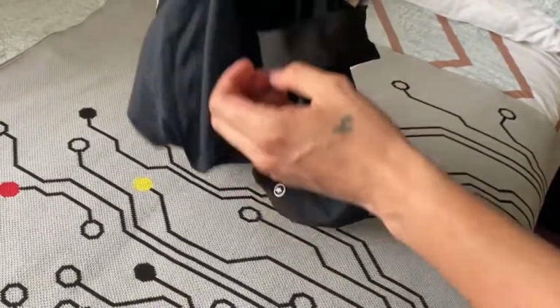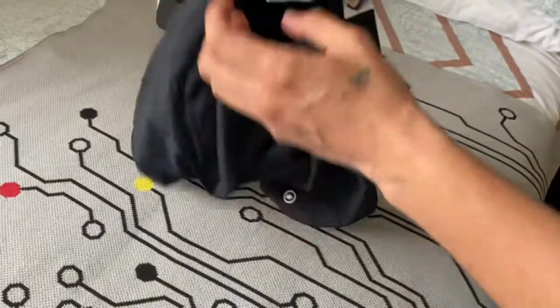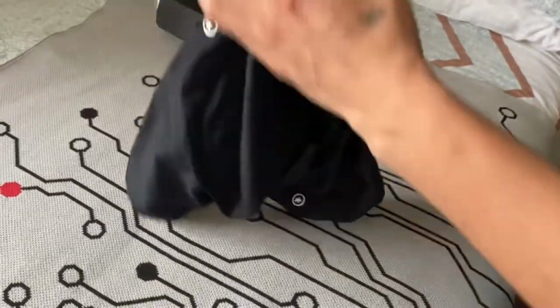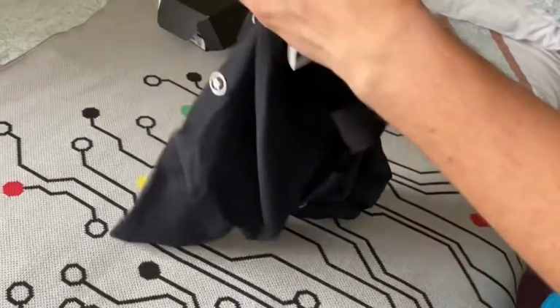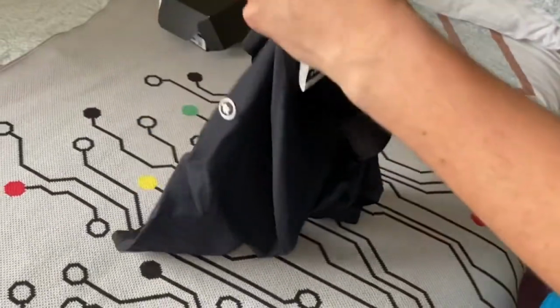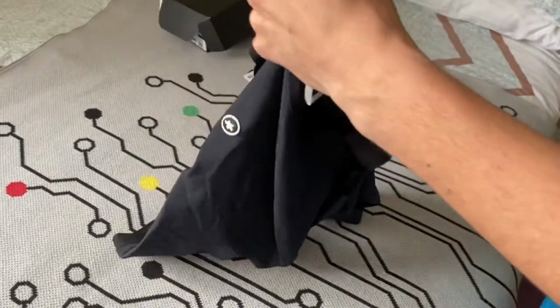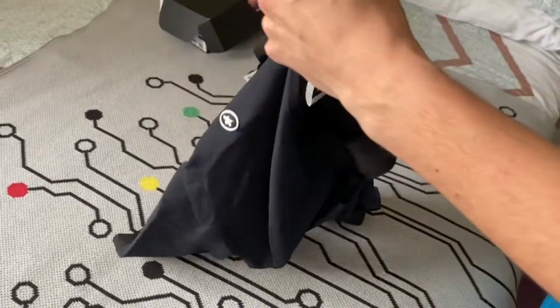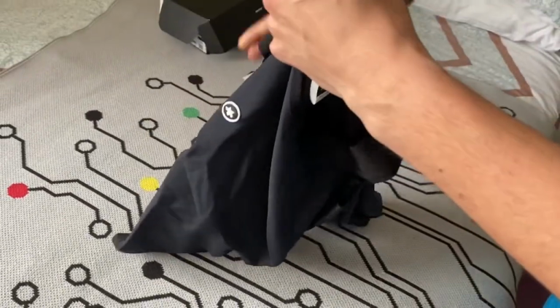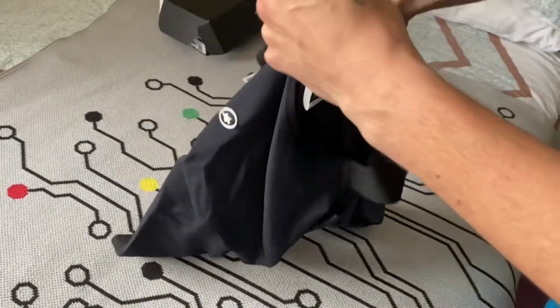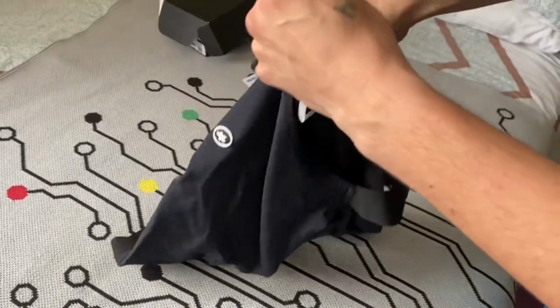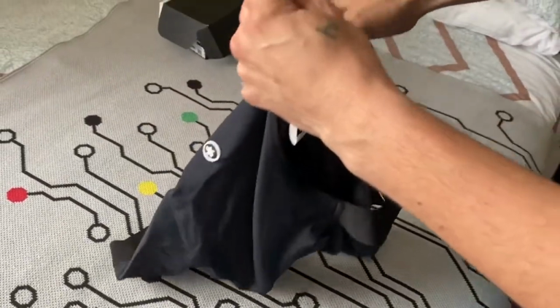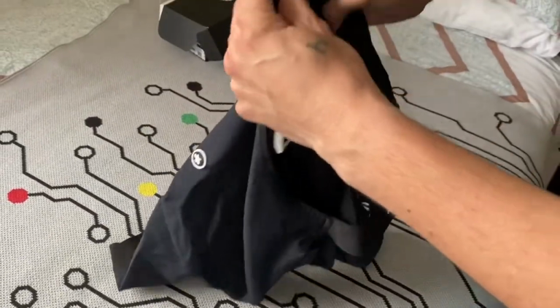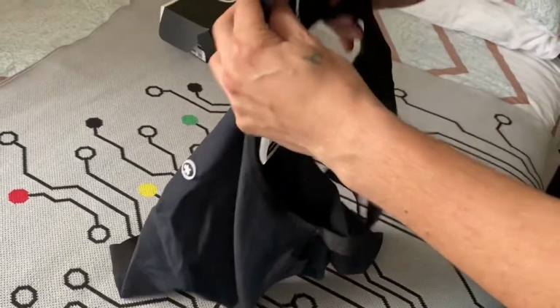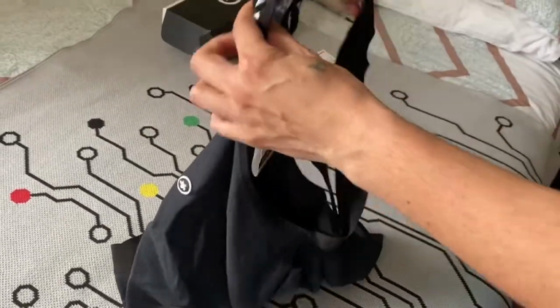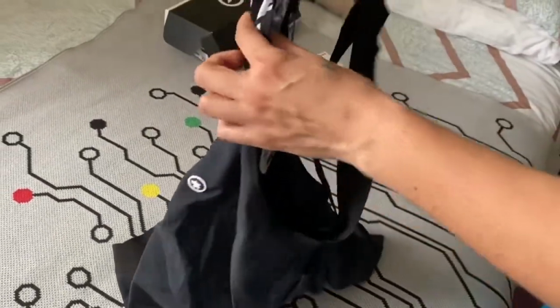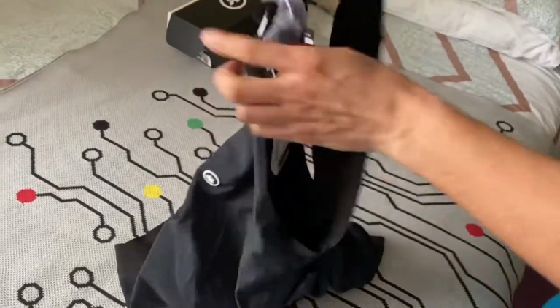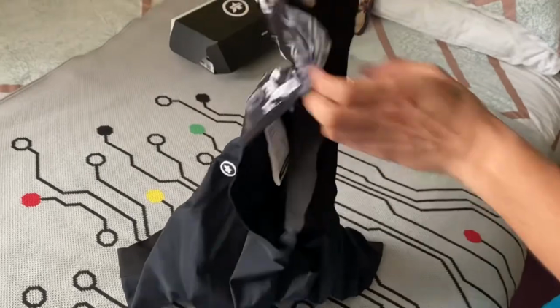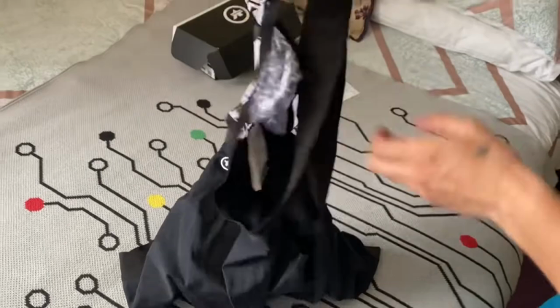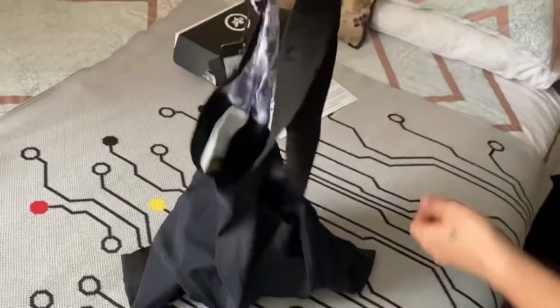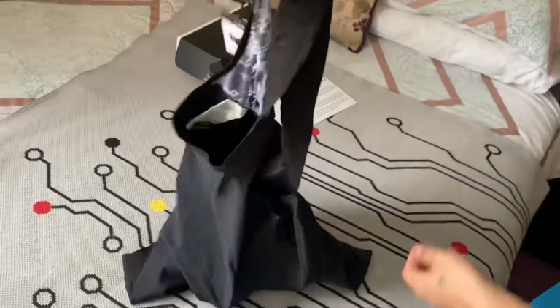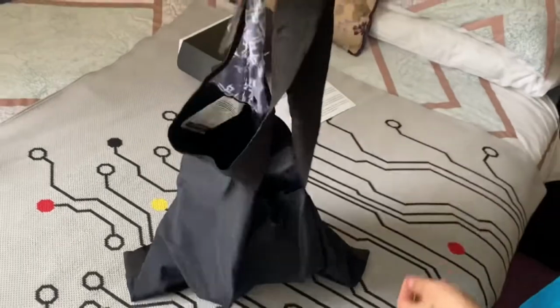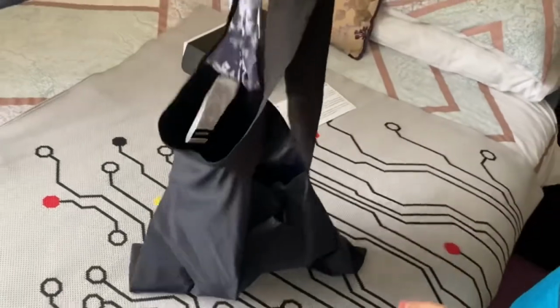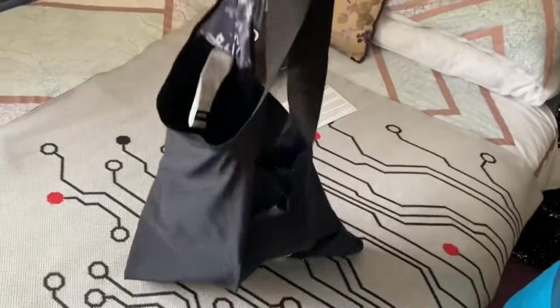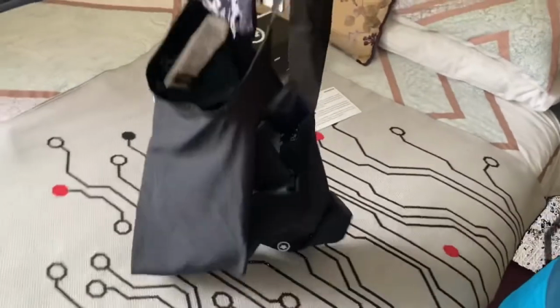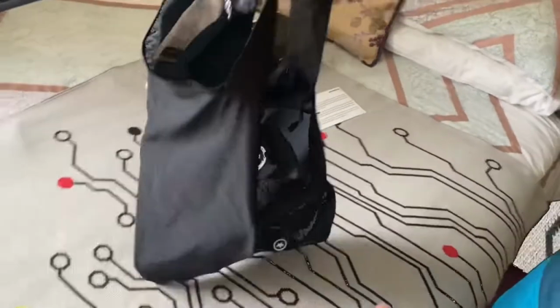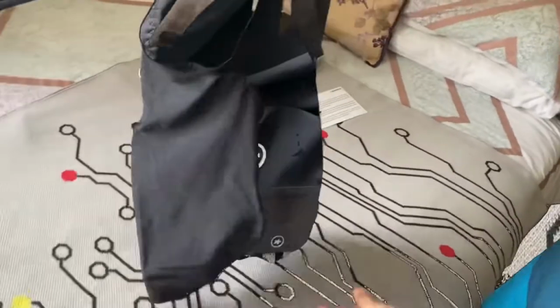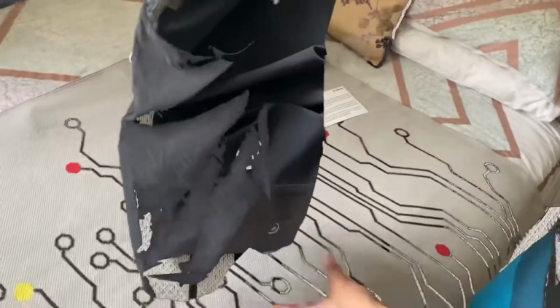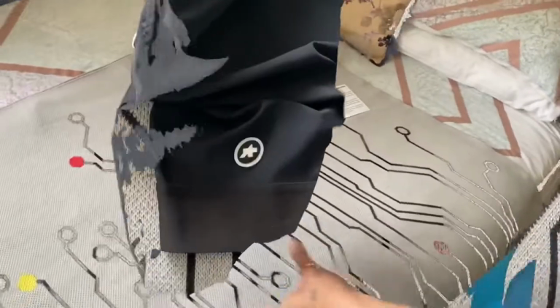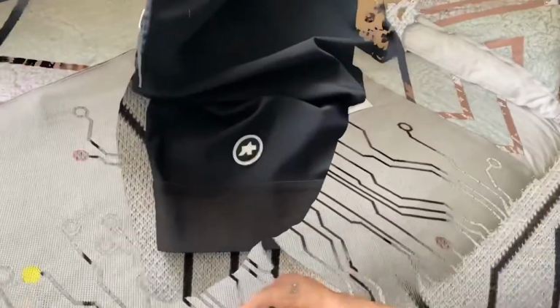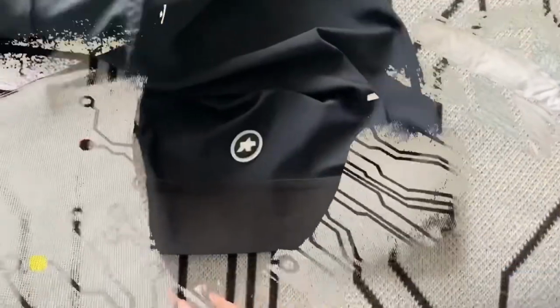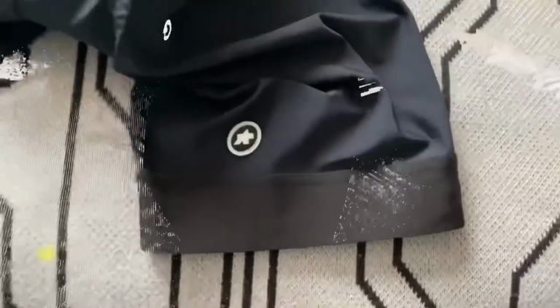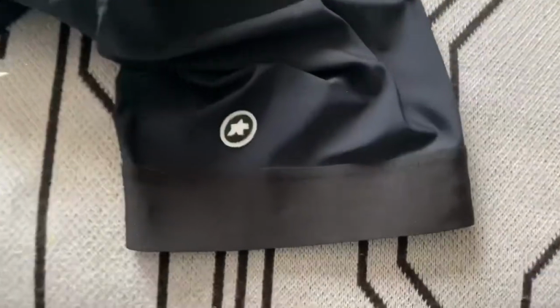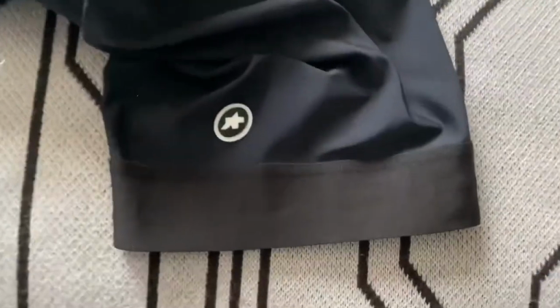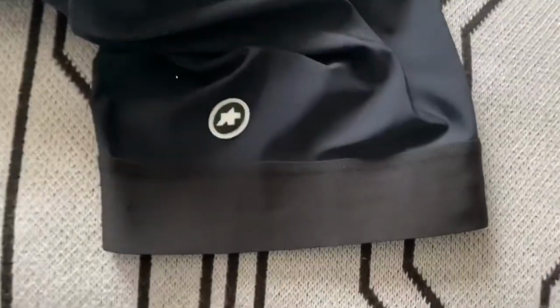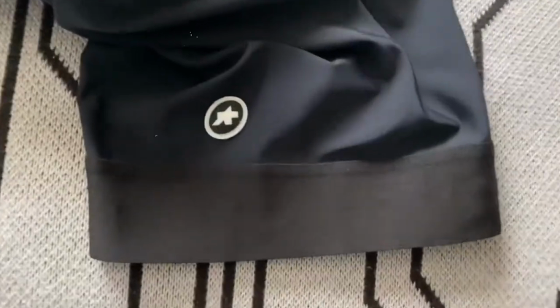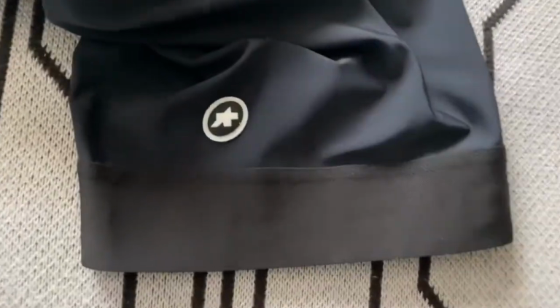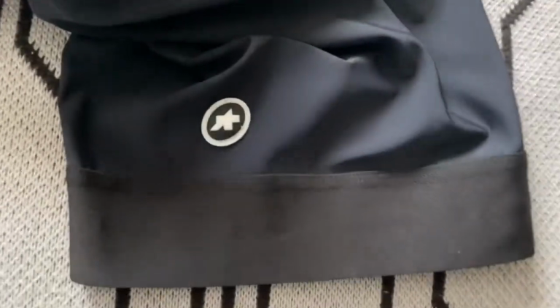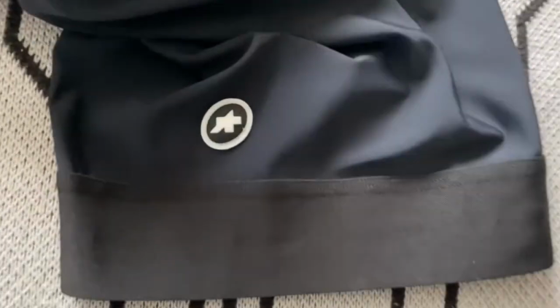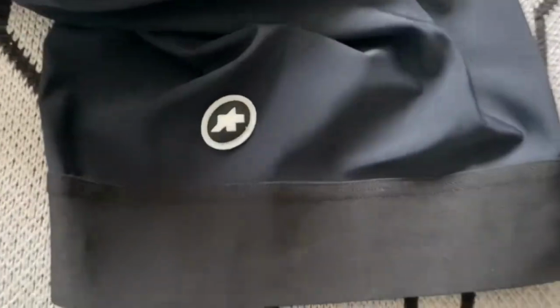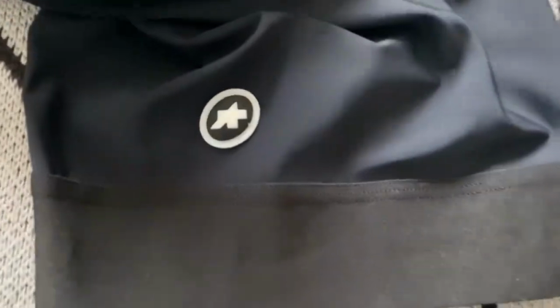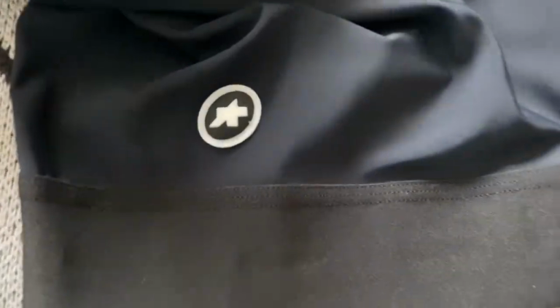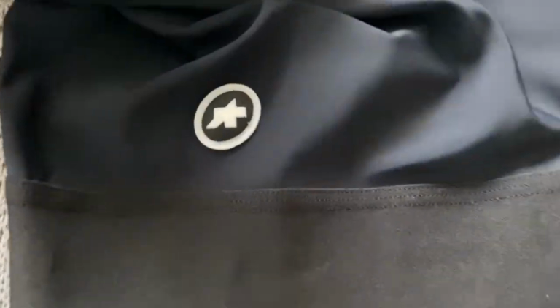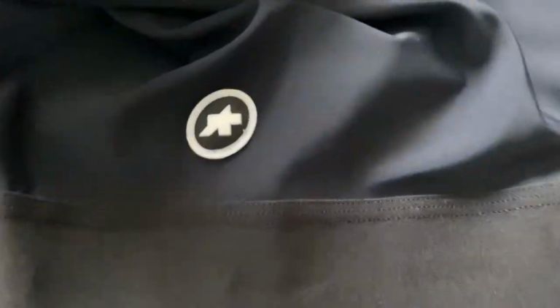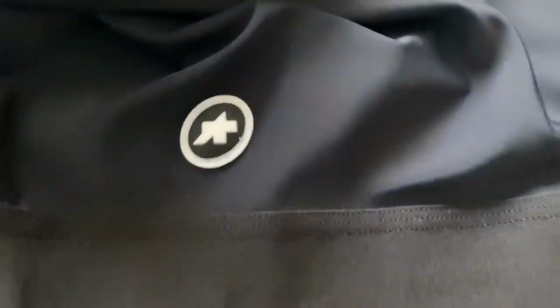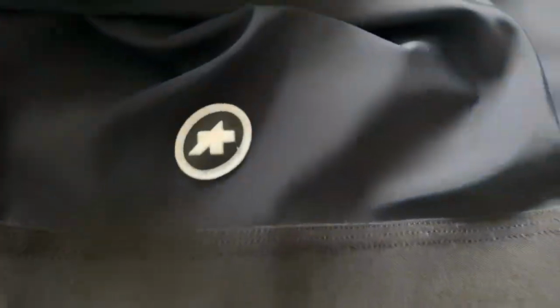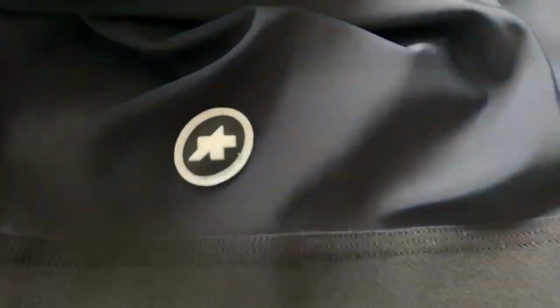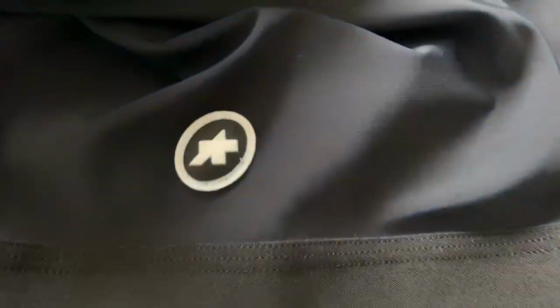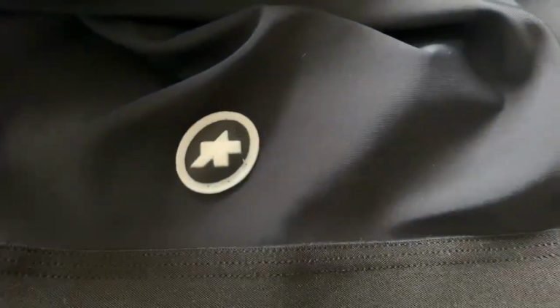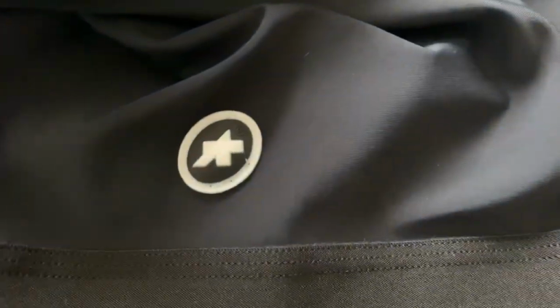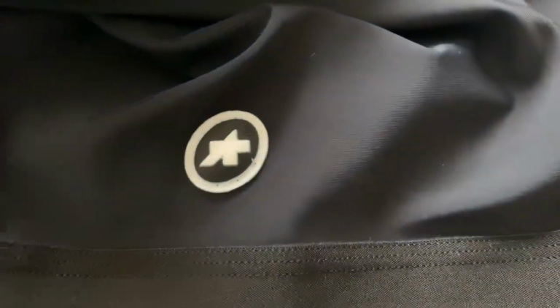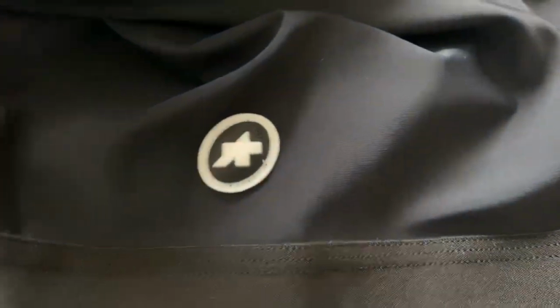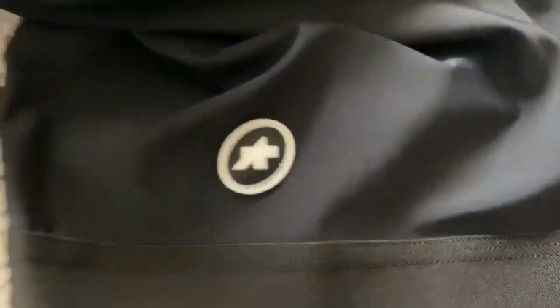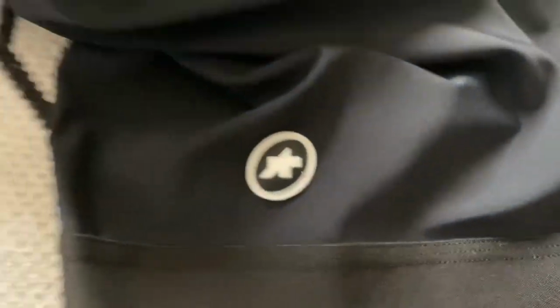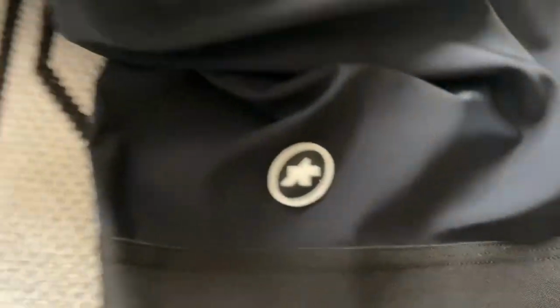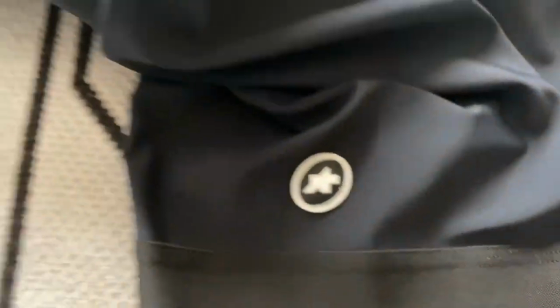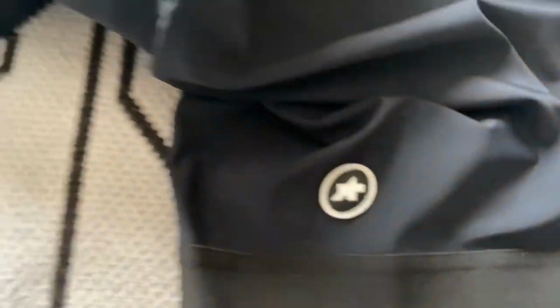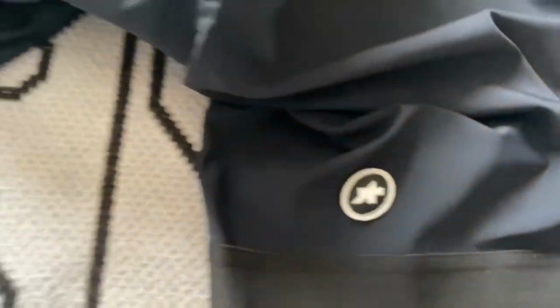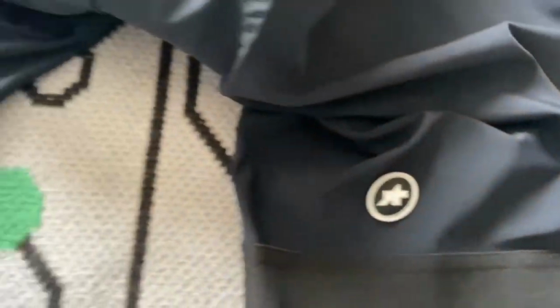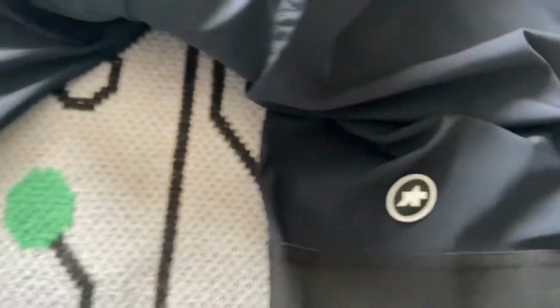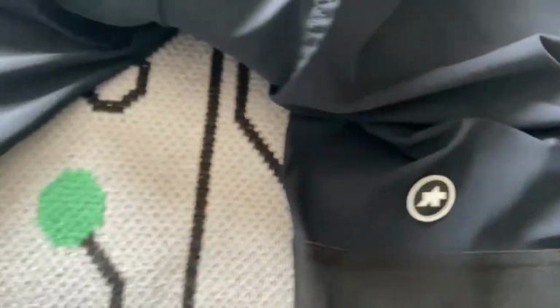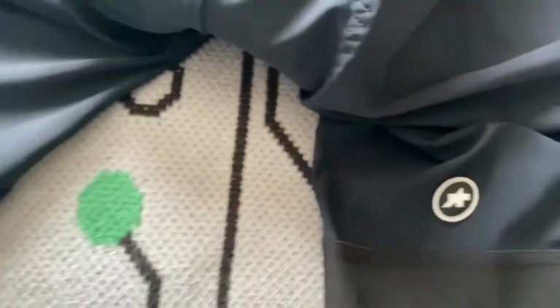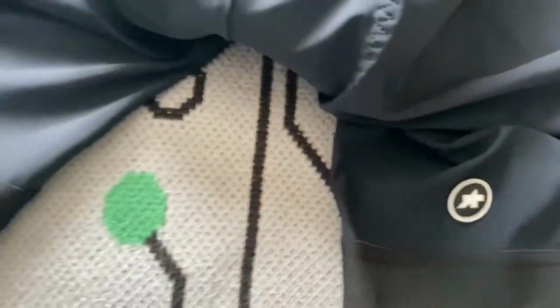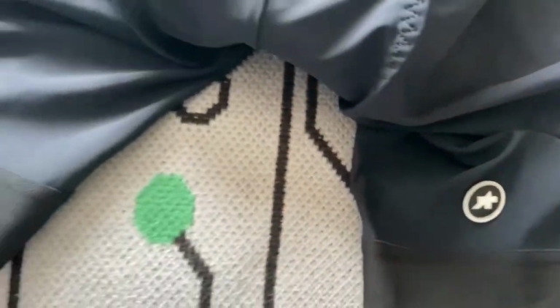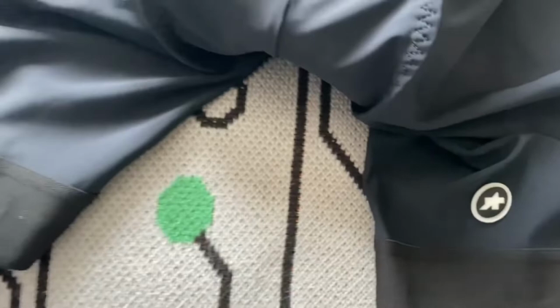But for now I think we should have a look at the shorts. Here are the shorts.